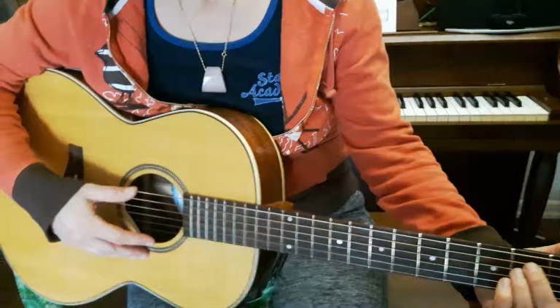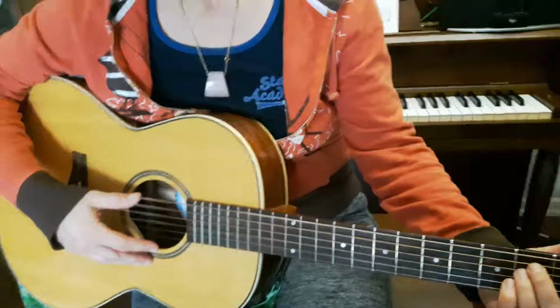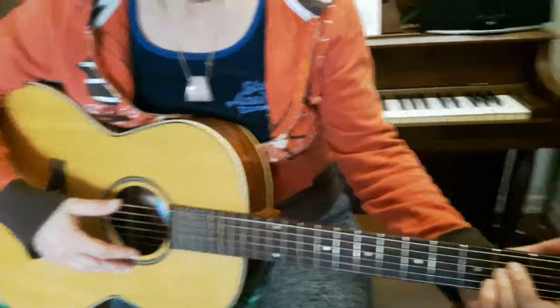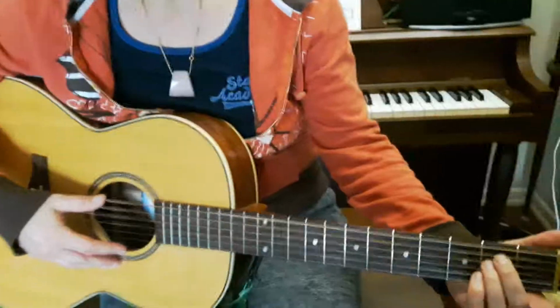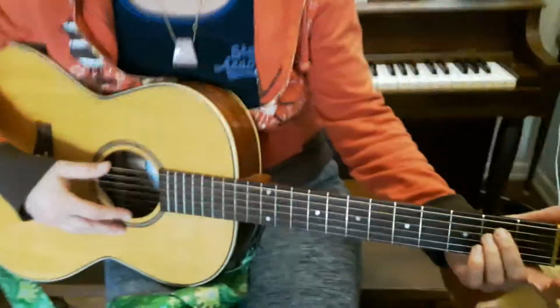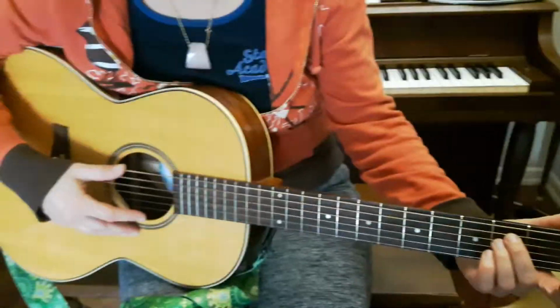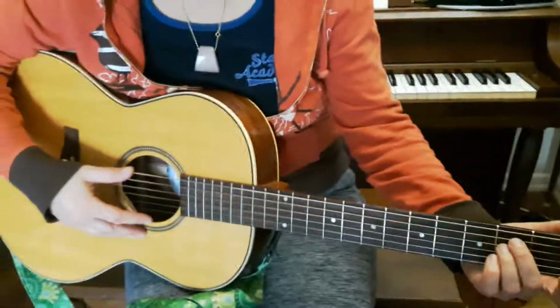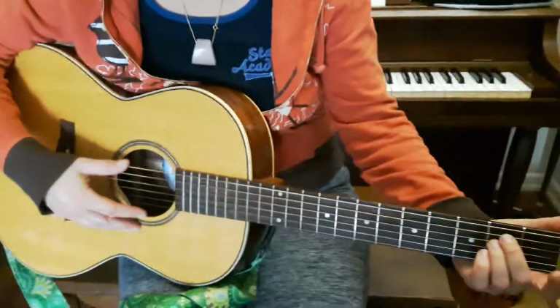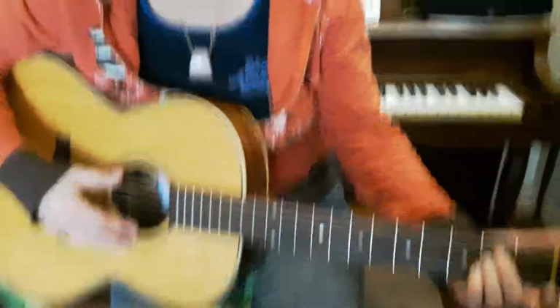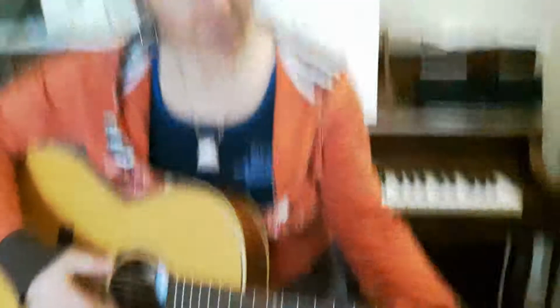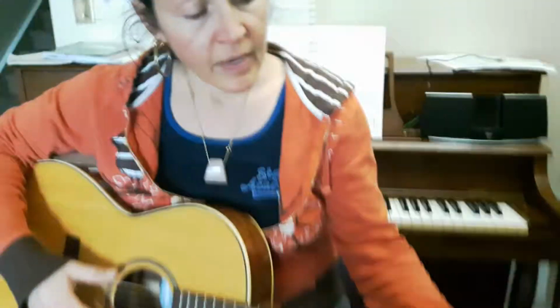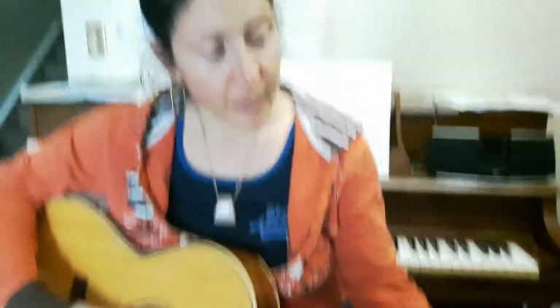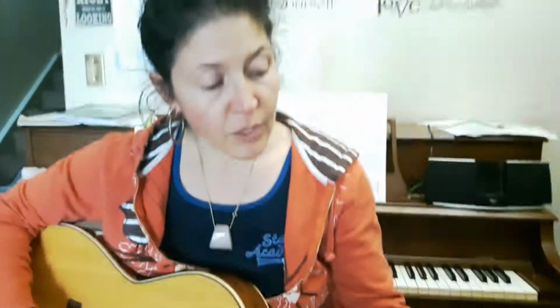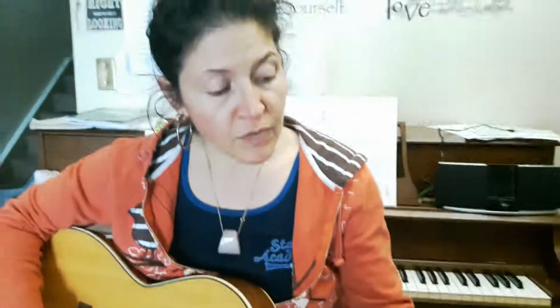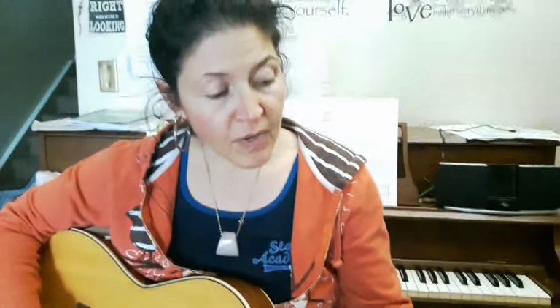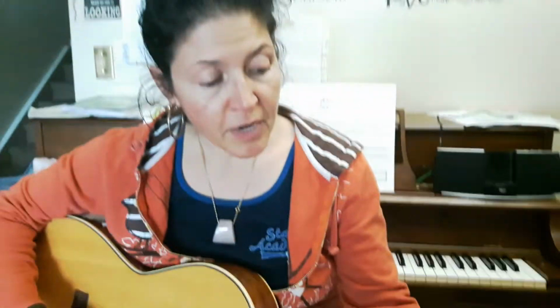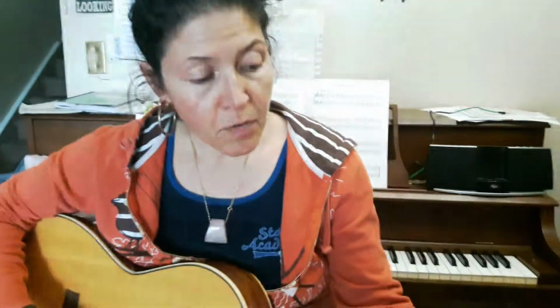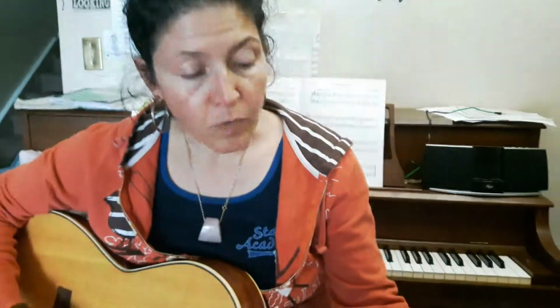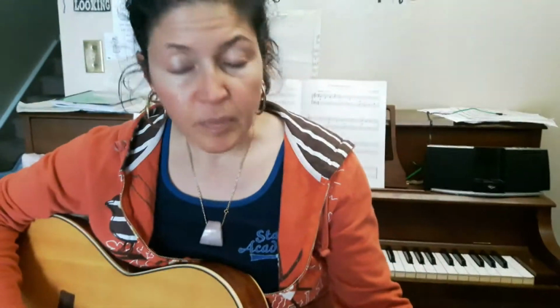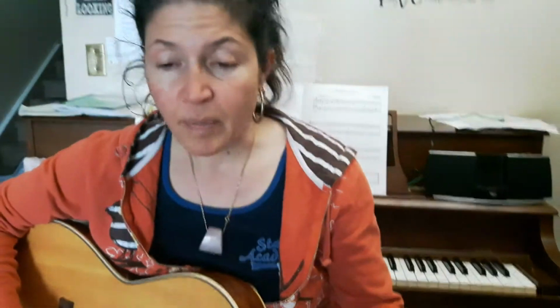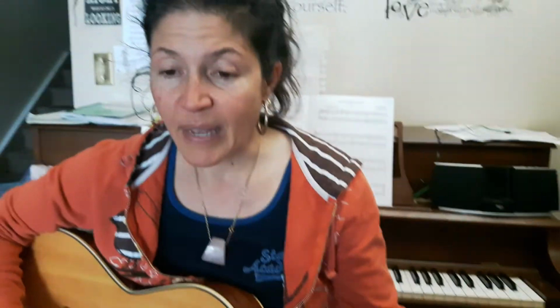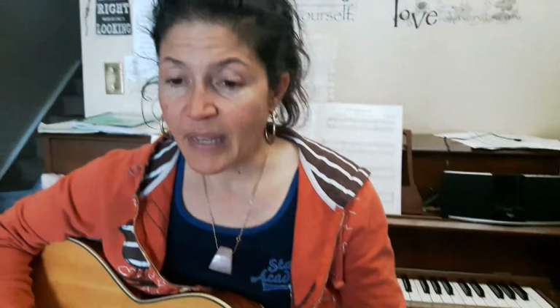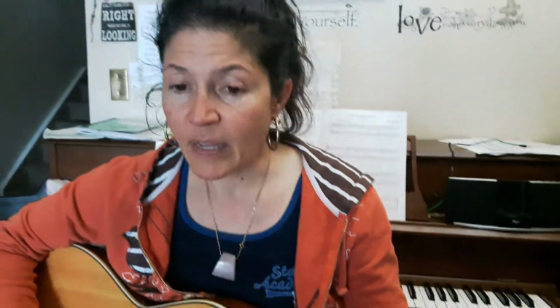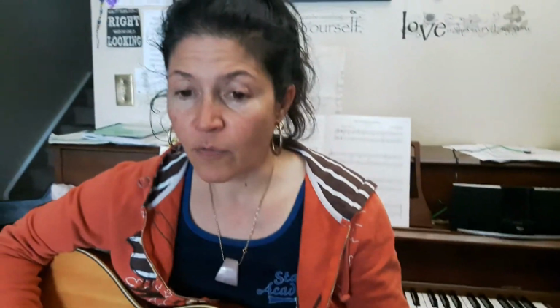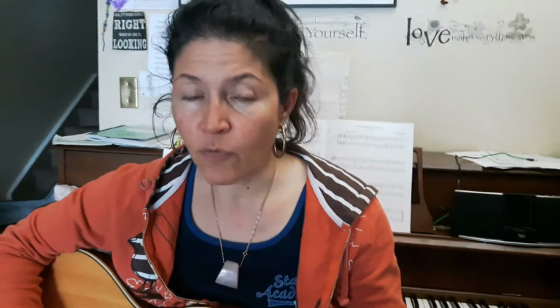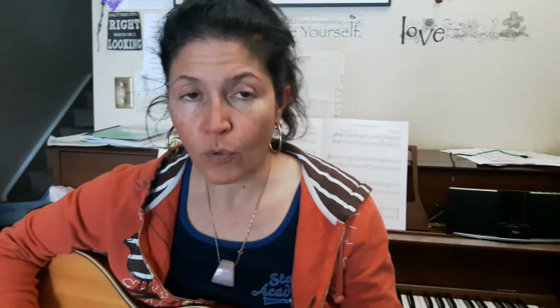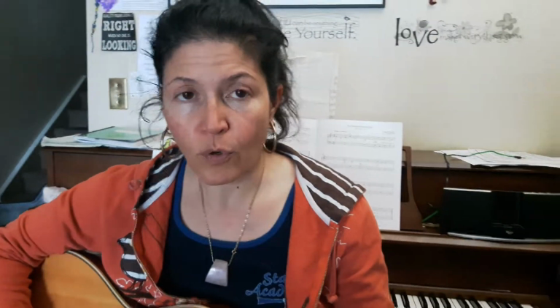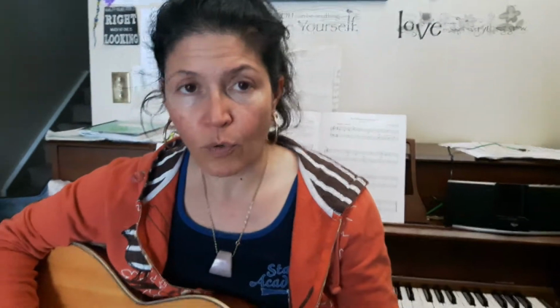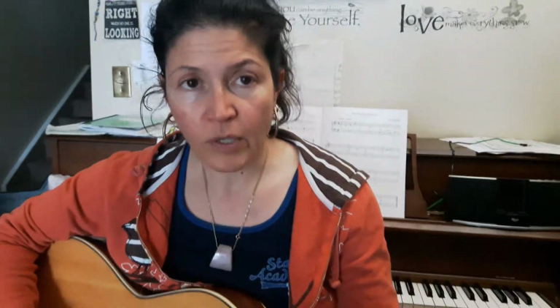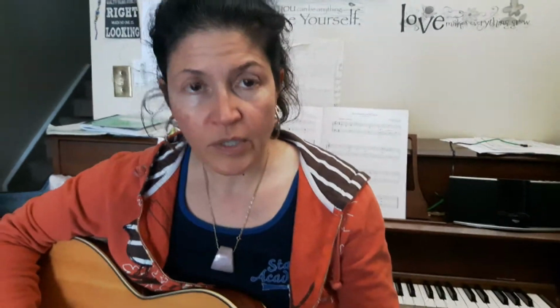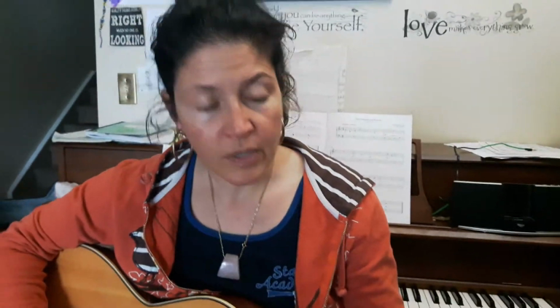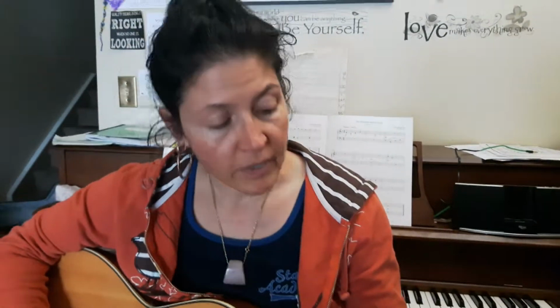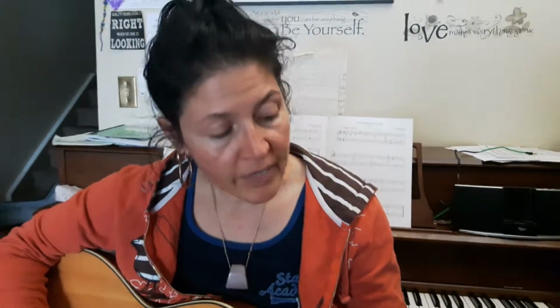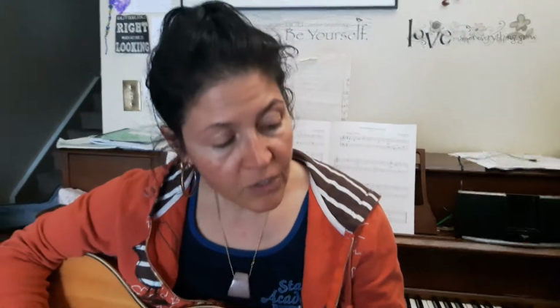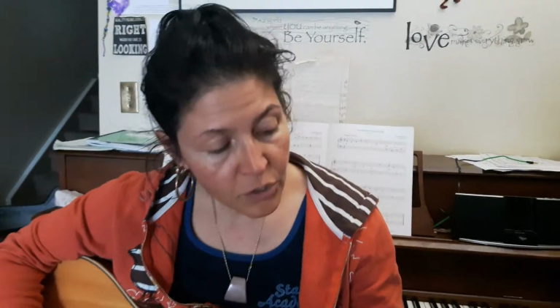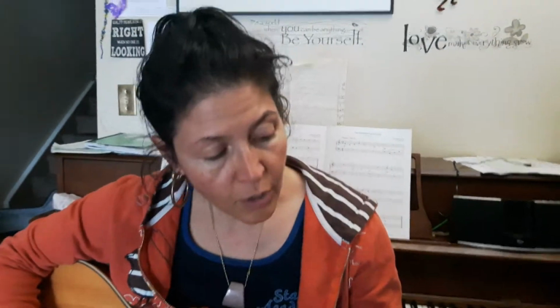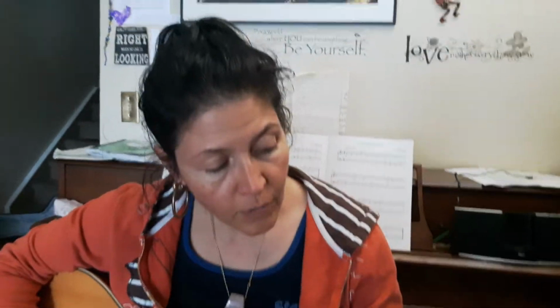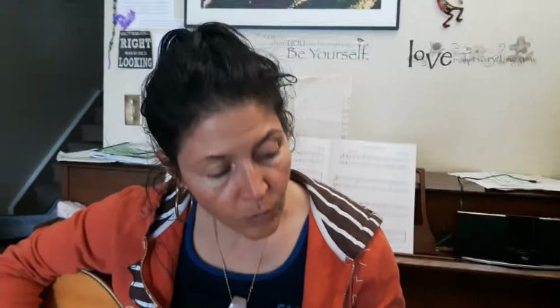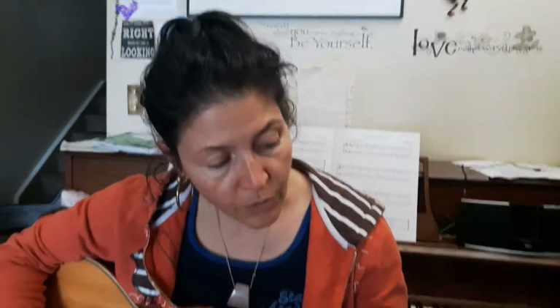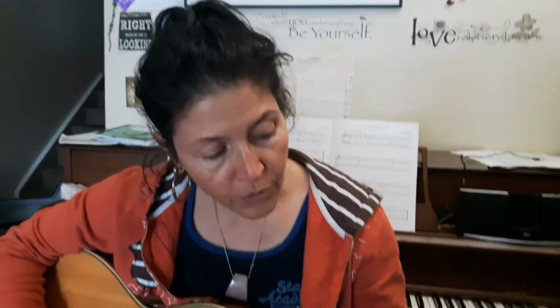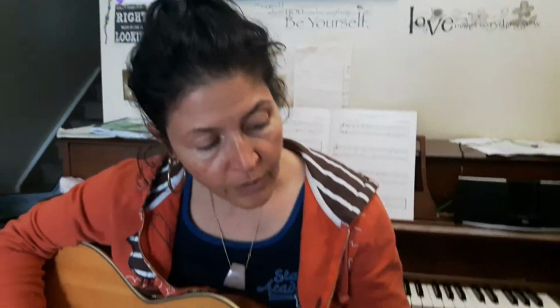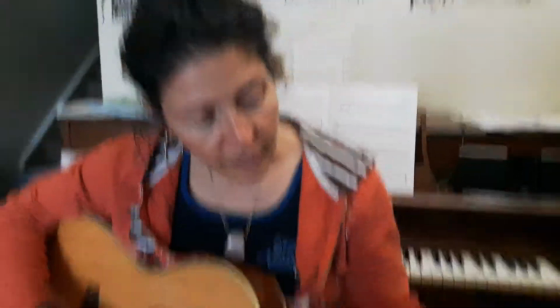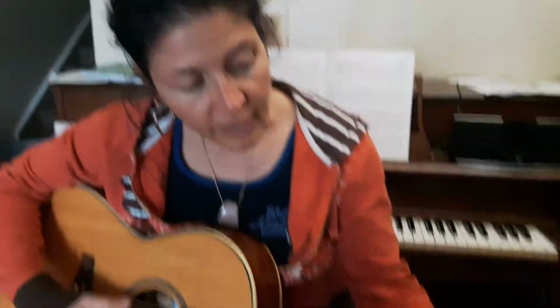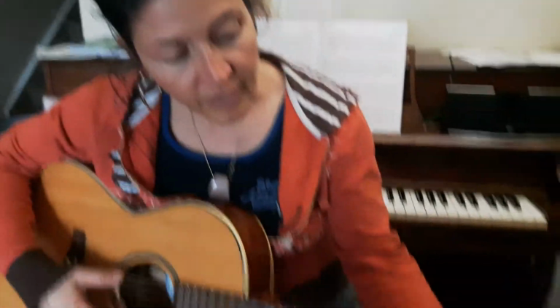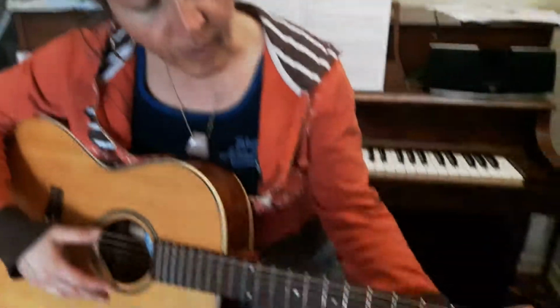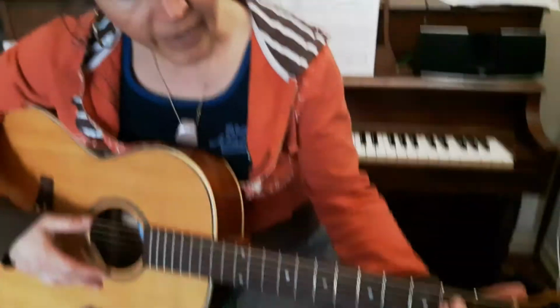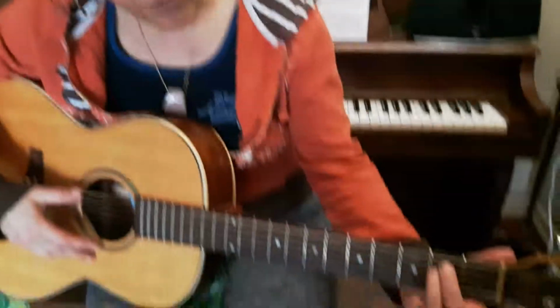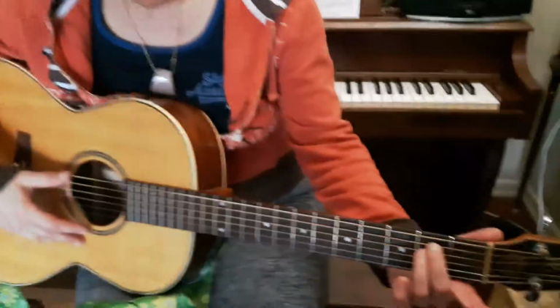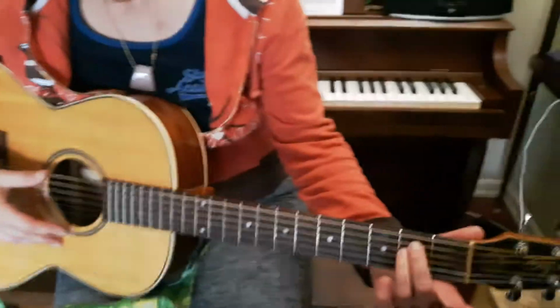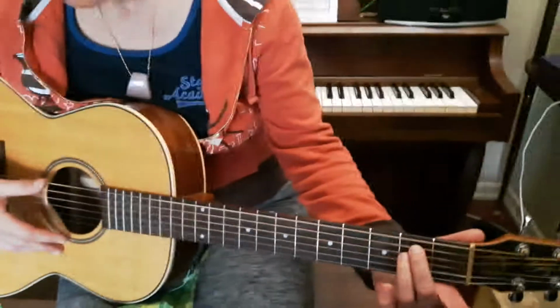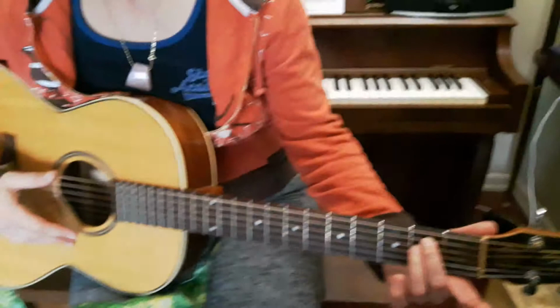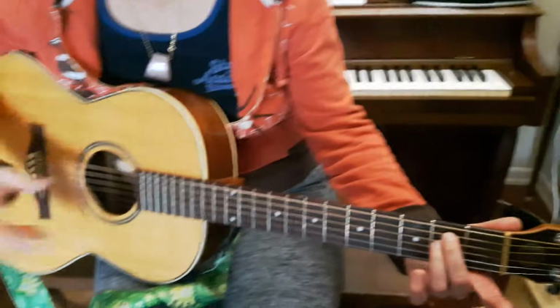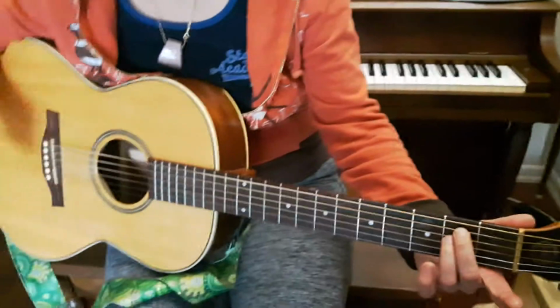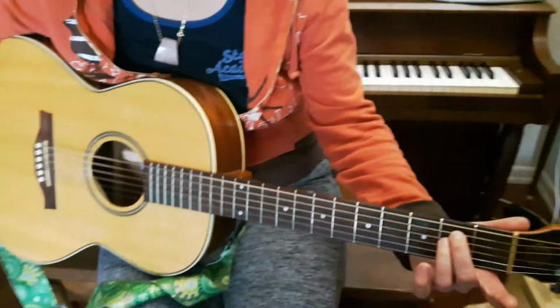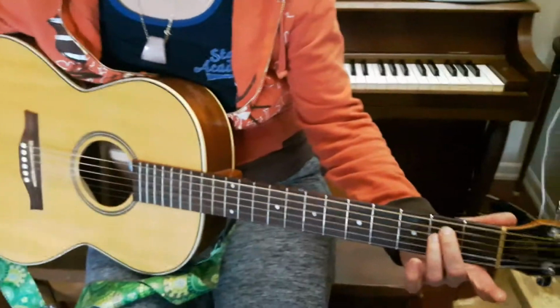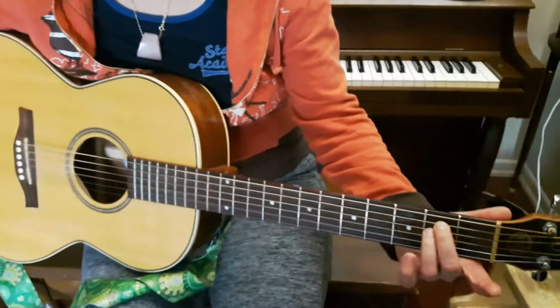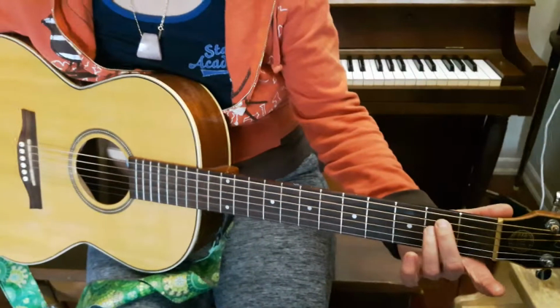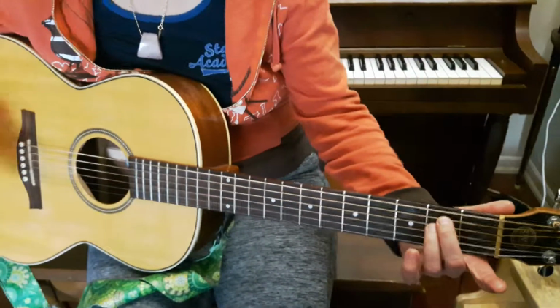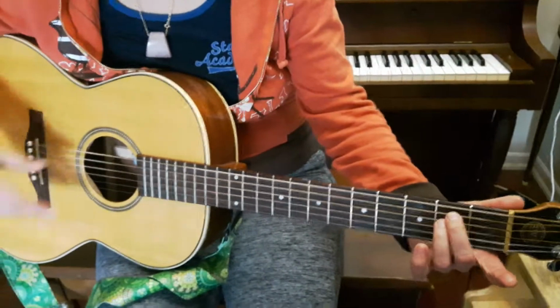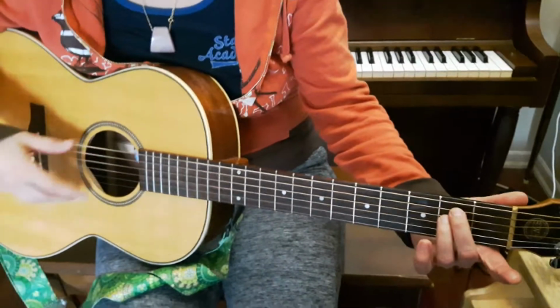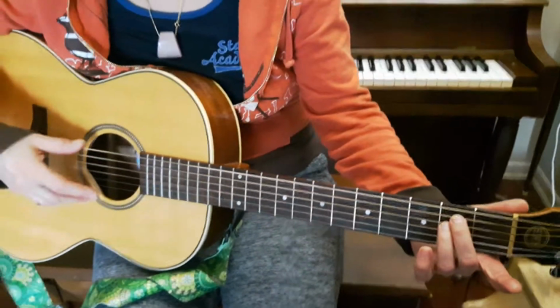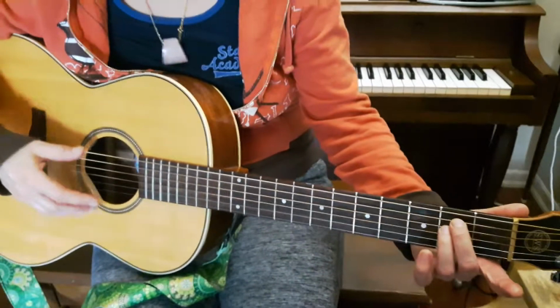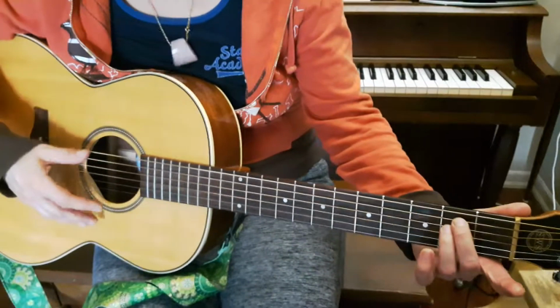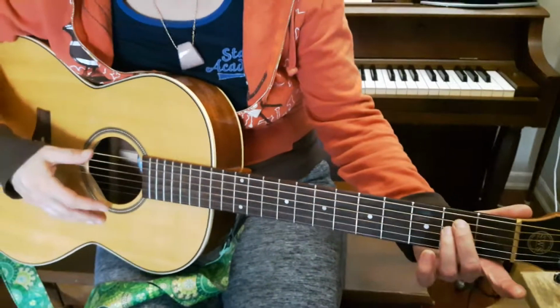Hi there. In this video we'll be making four chords. Let's start with E minor. You can play along with me, Nick.